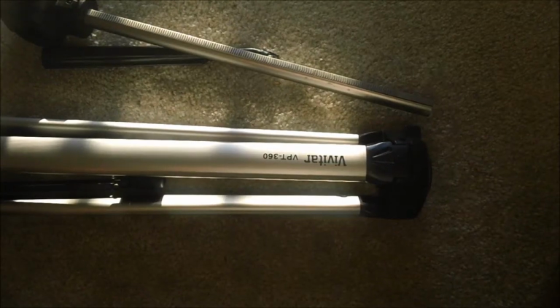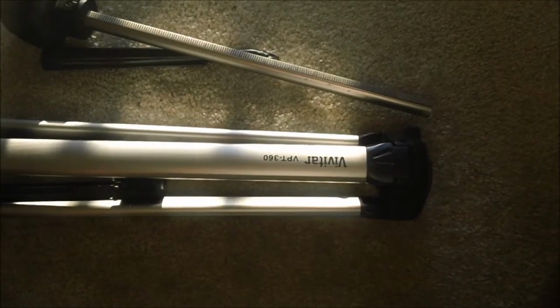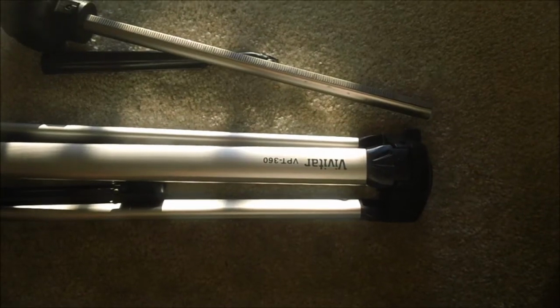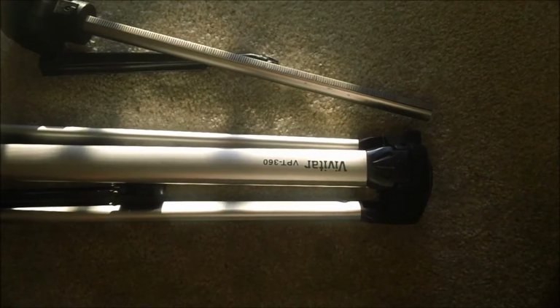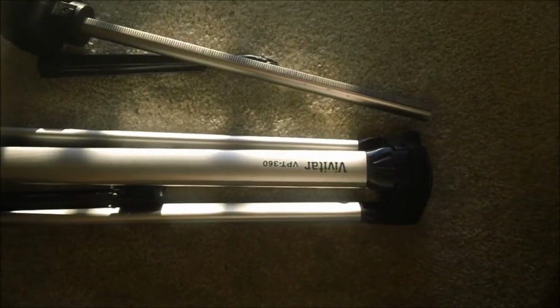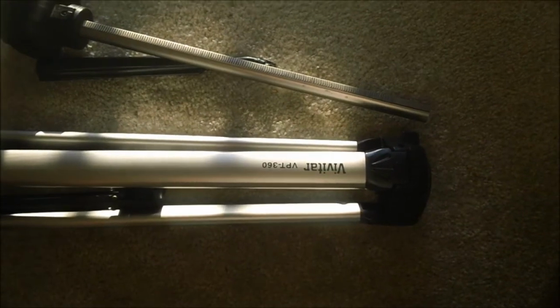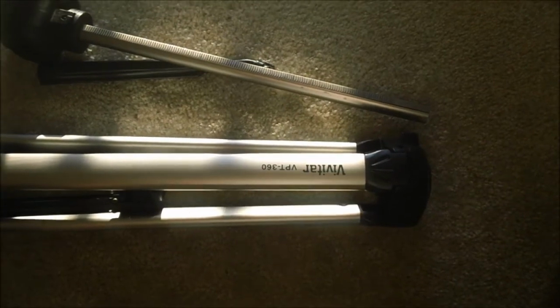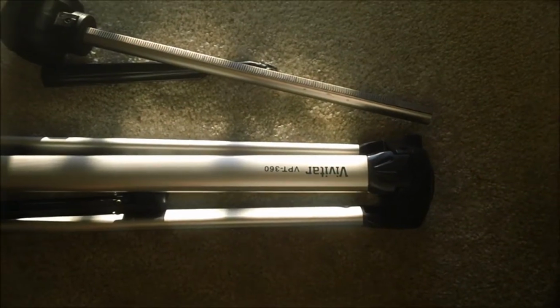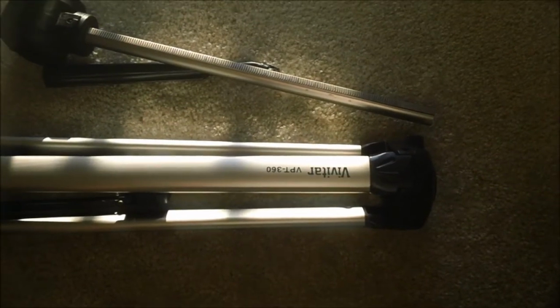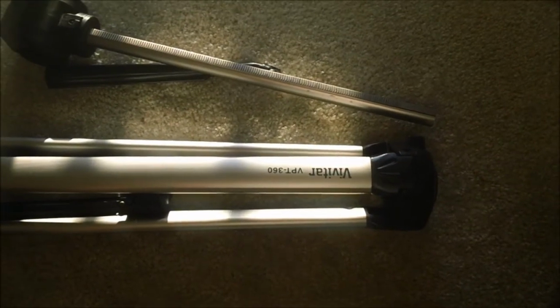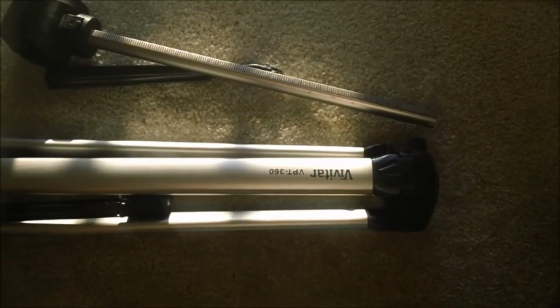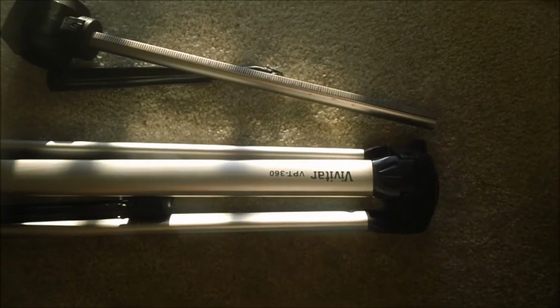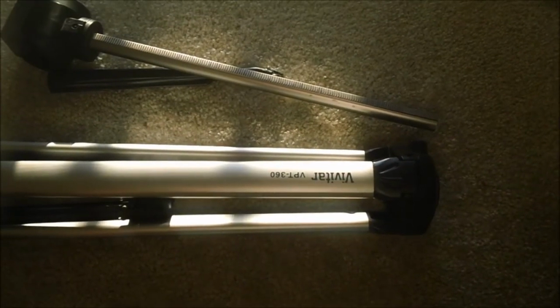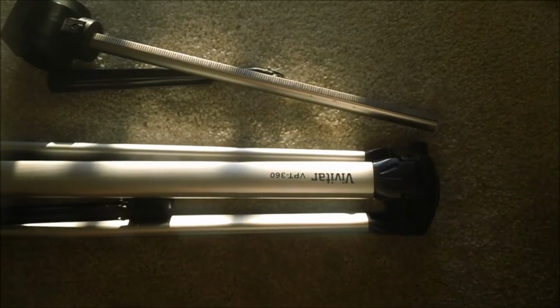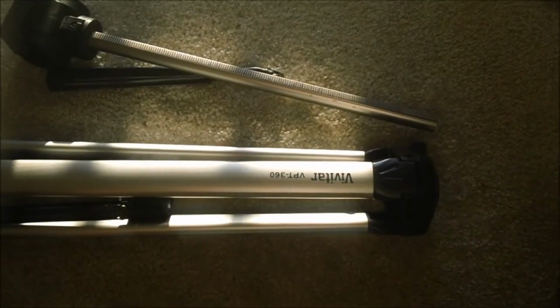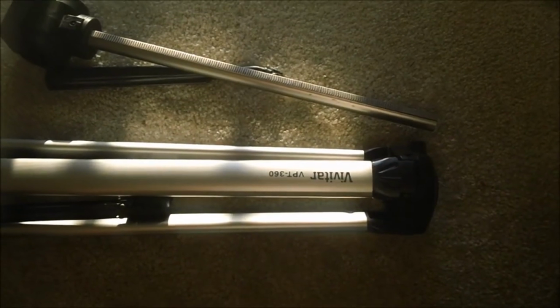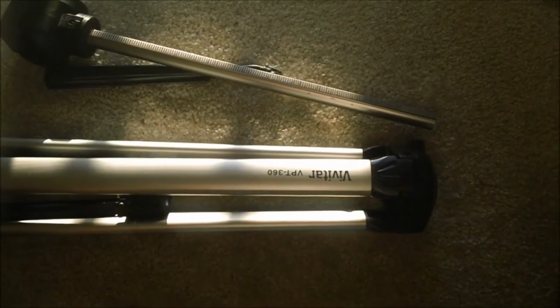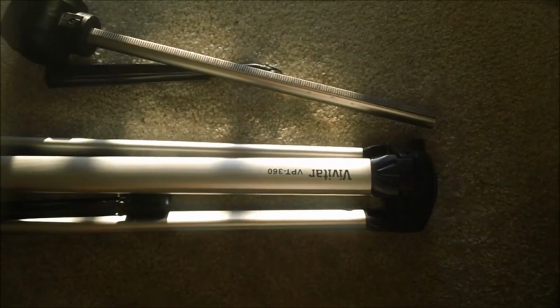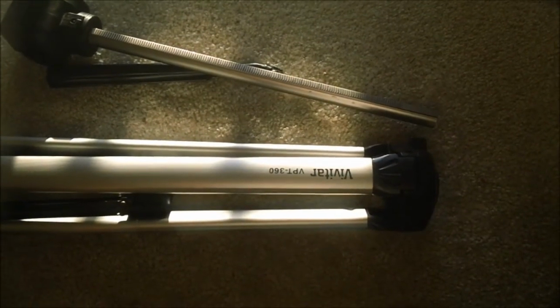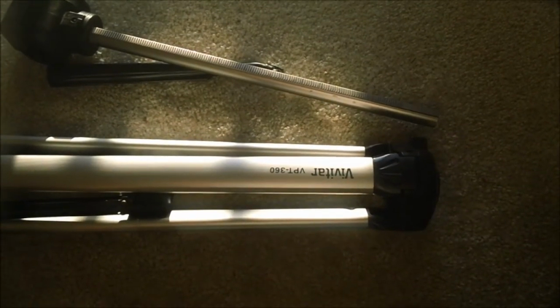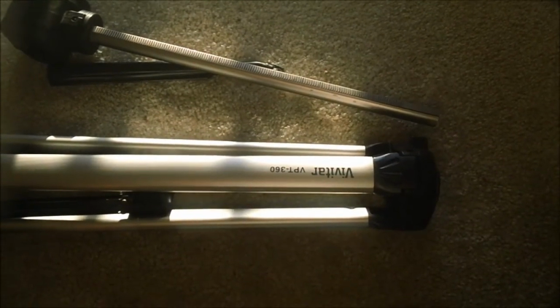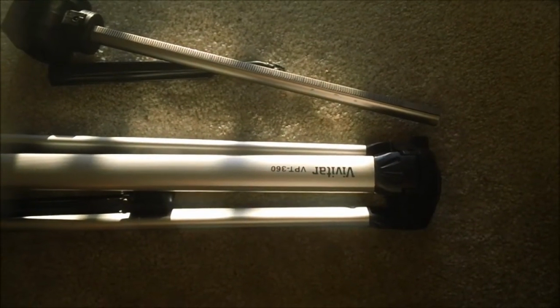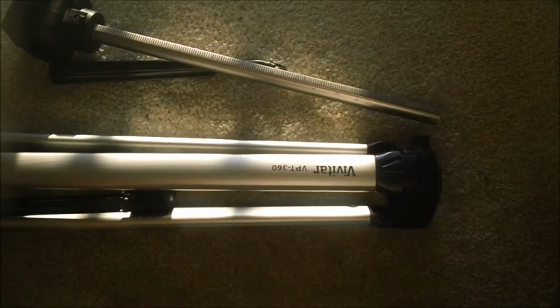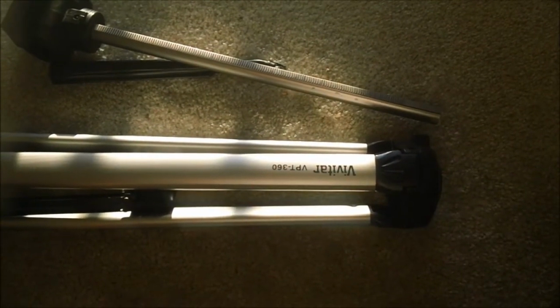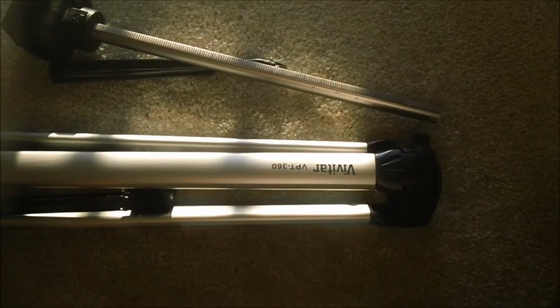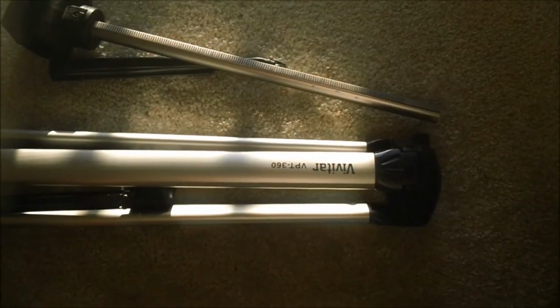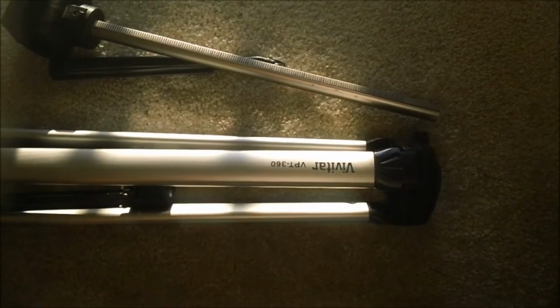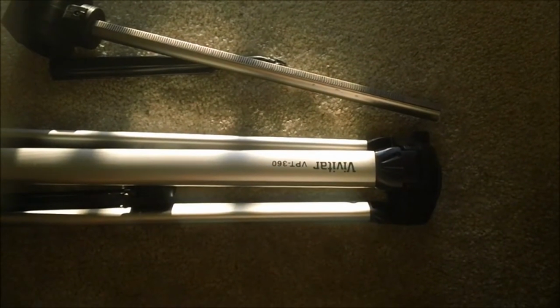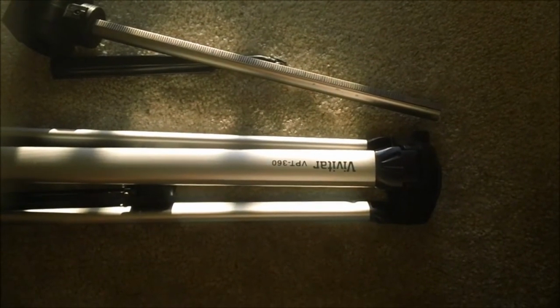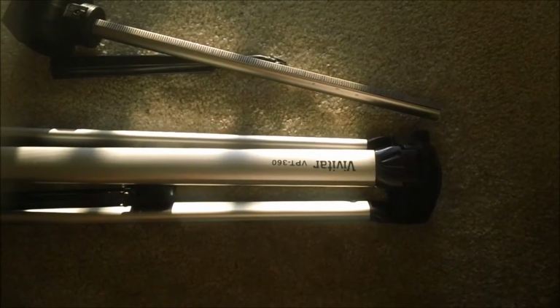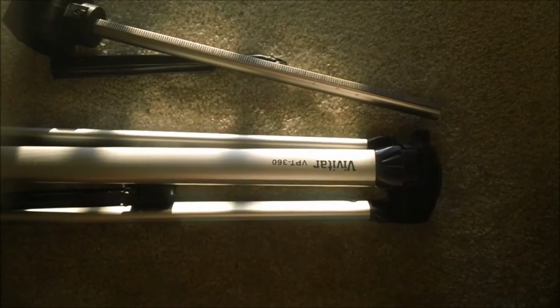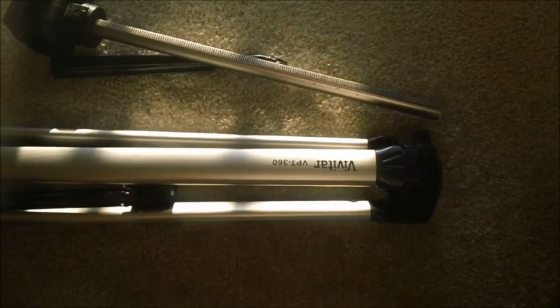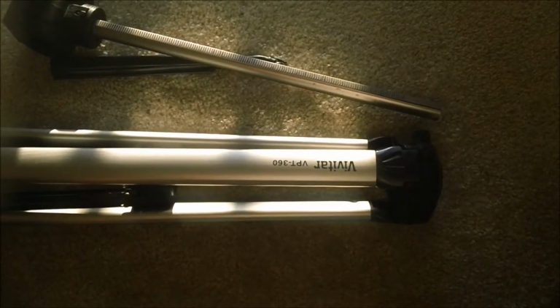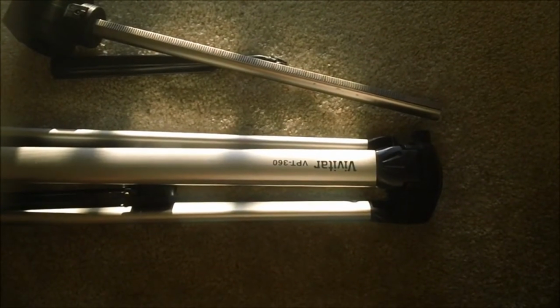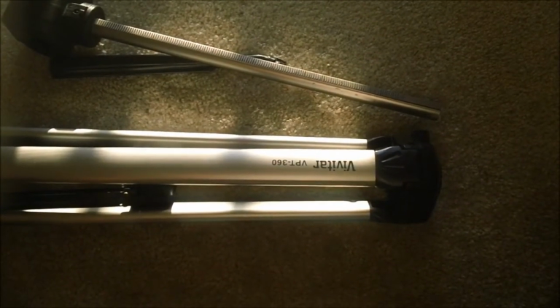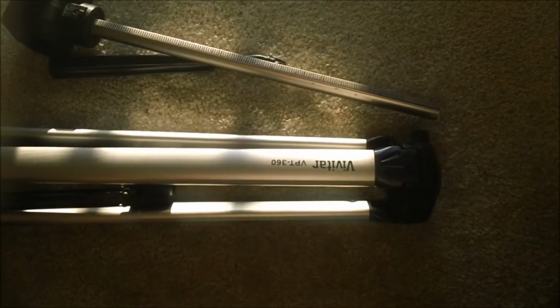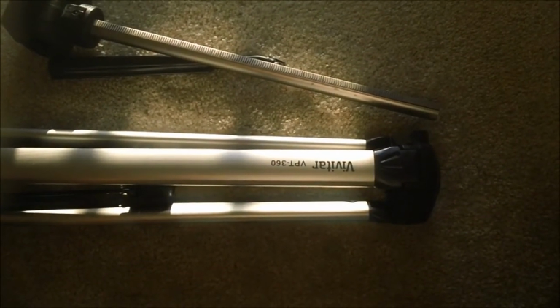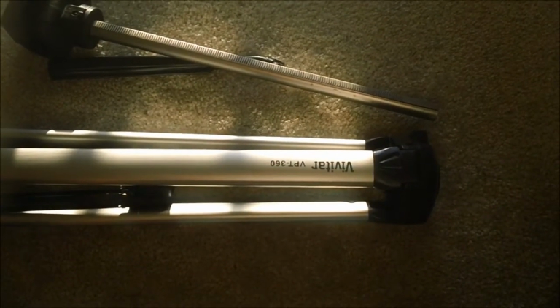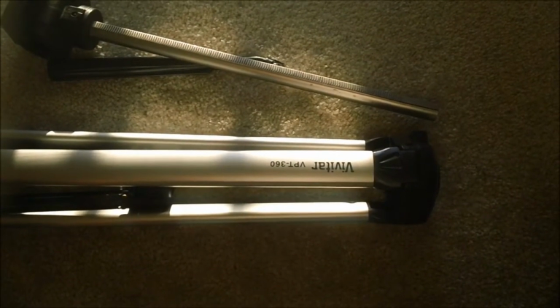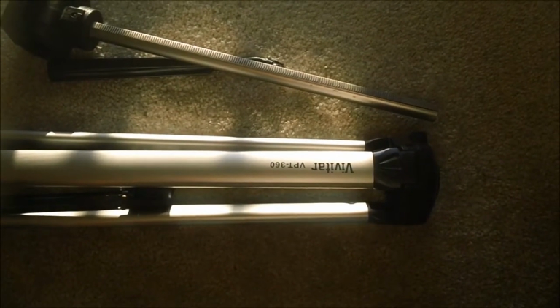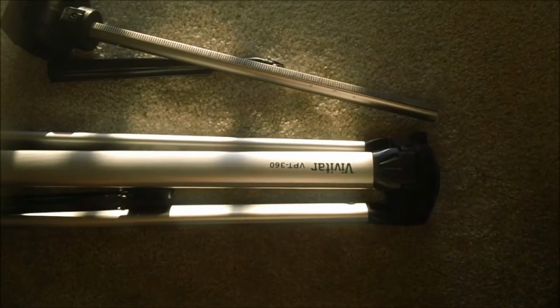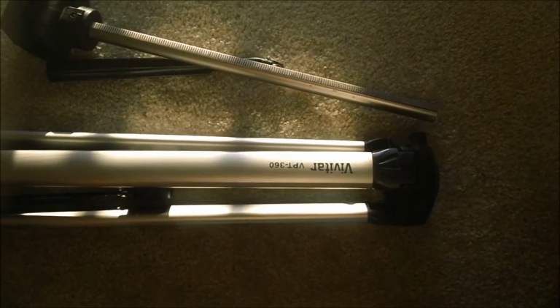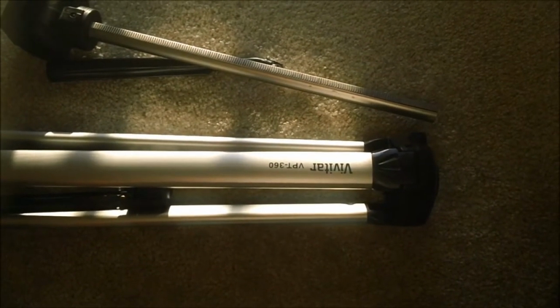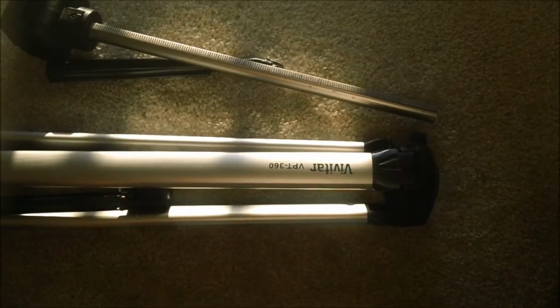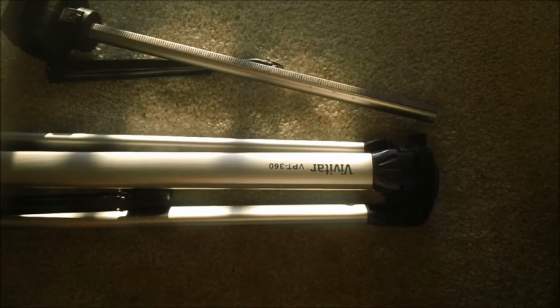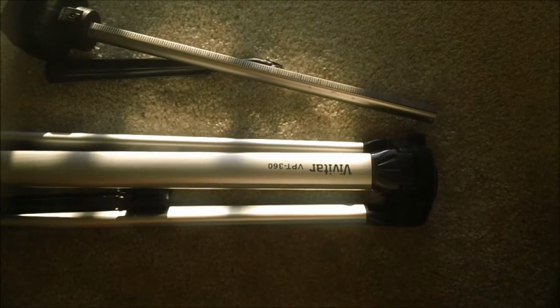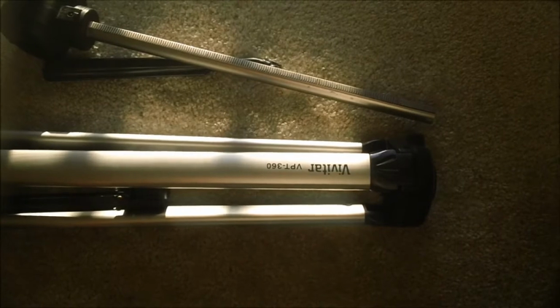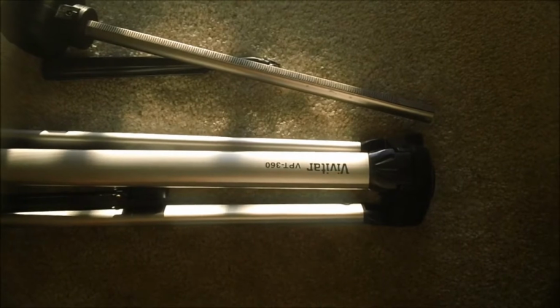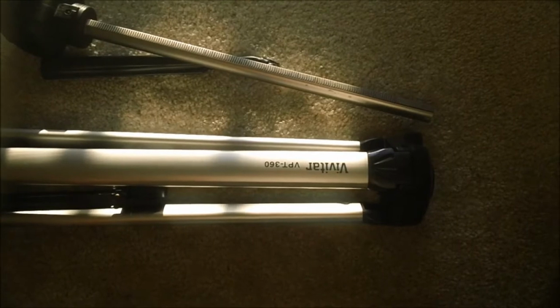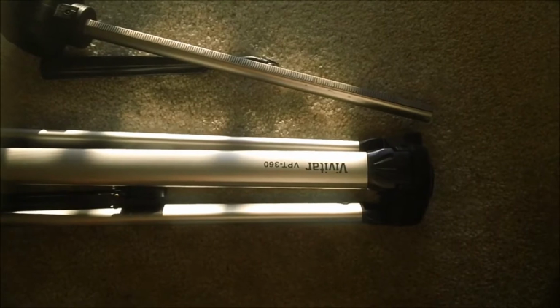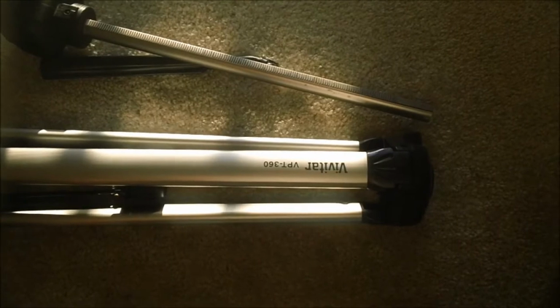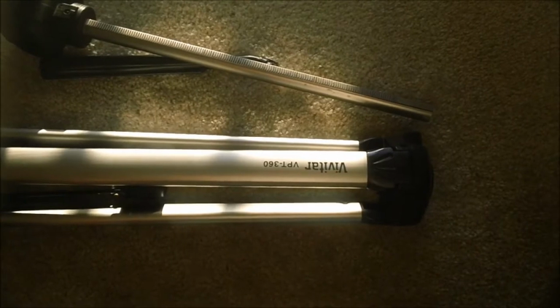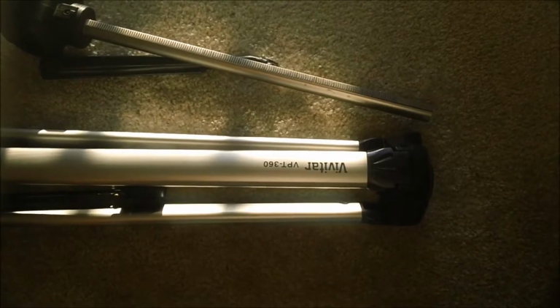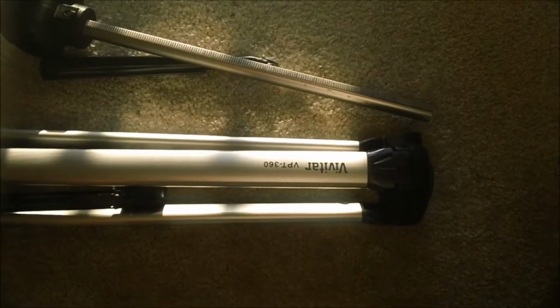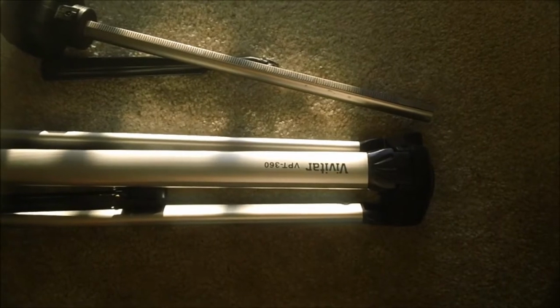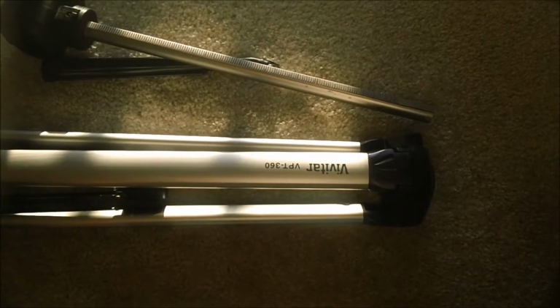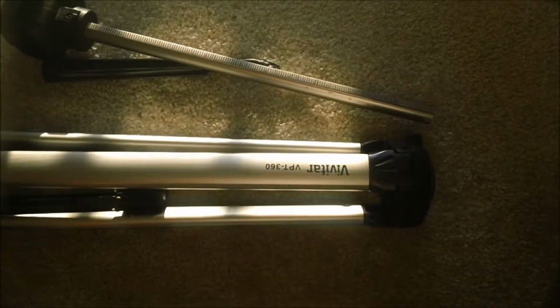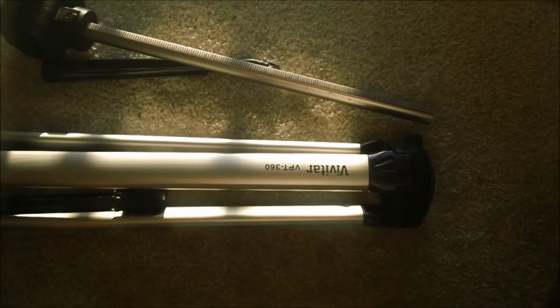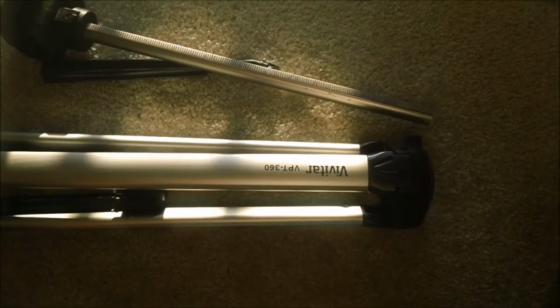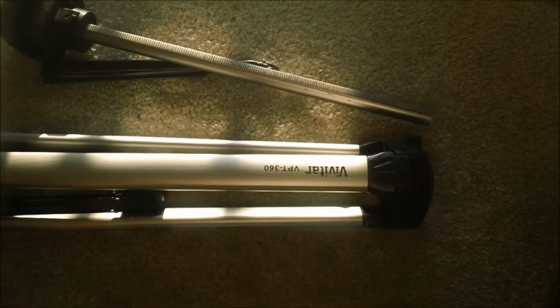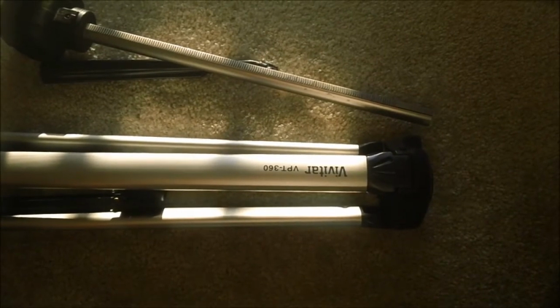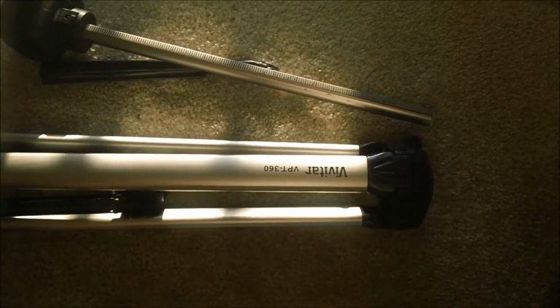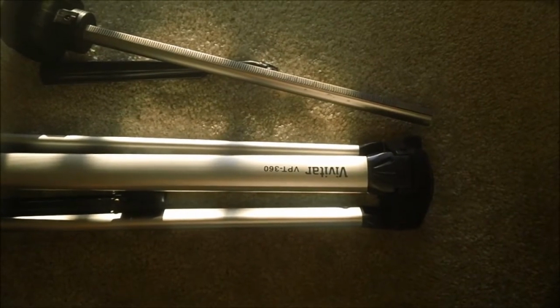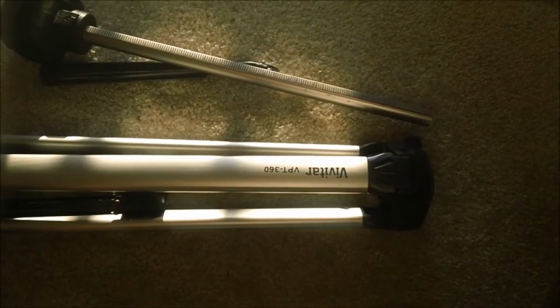Hi, this is Ted. I'm showing you how to make a handheld video tripod.